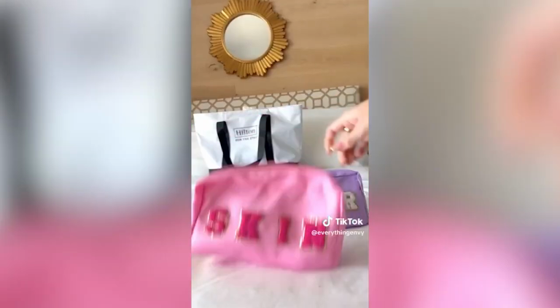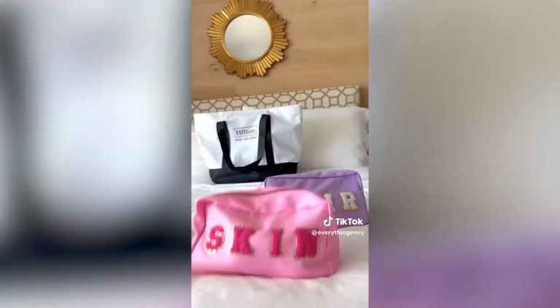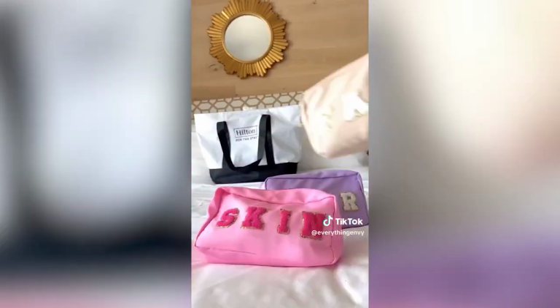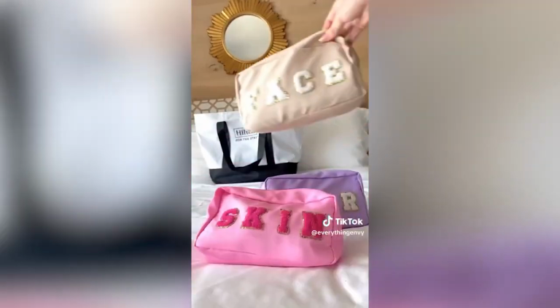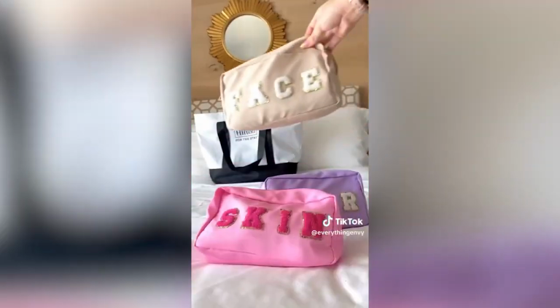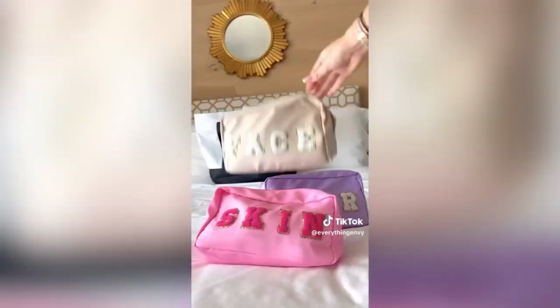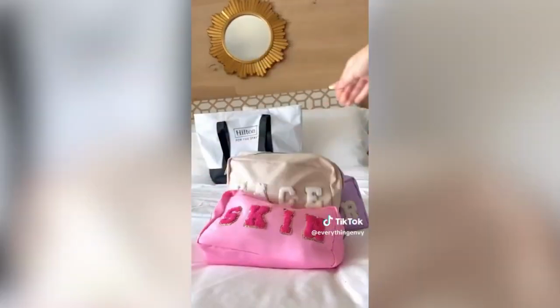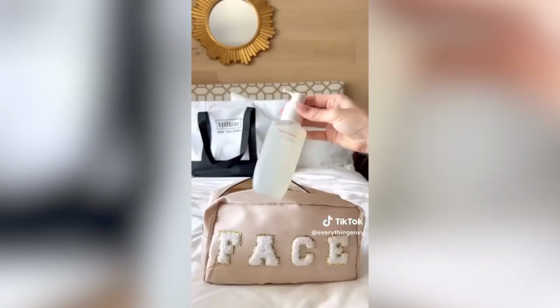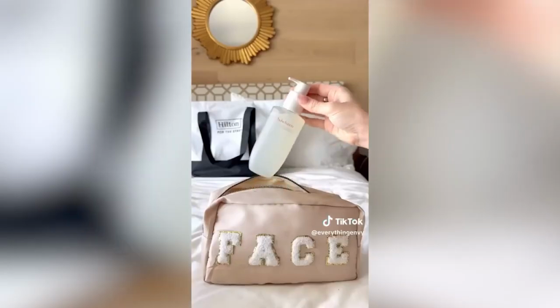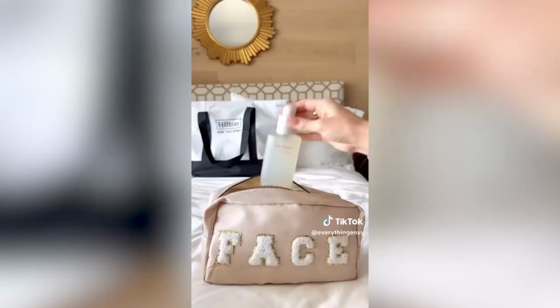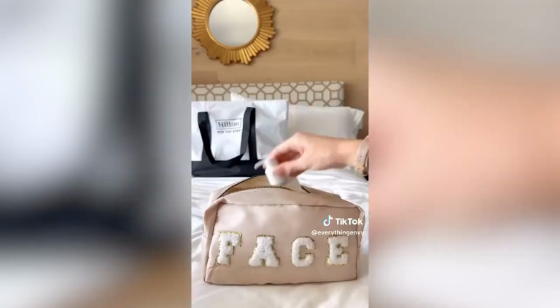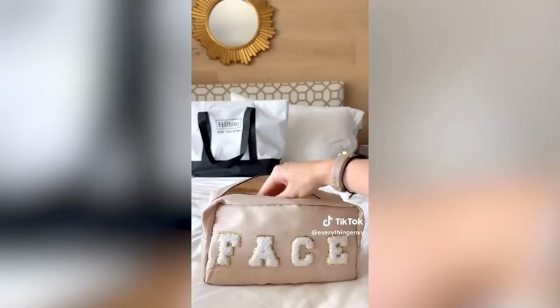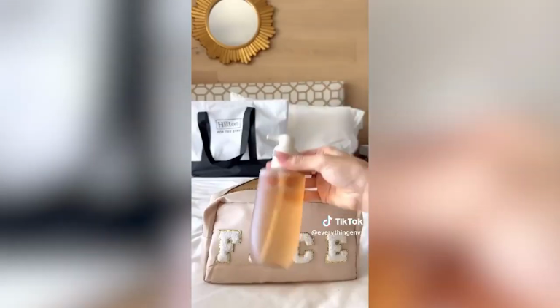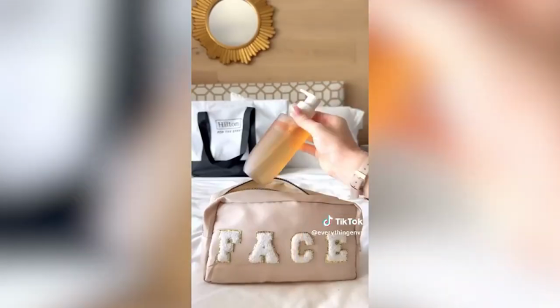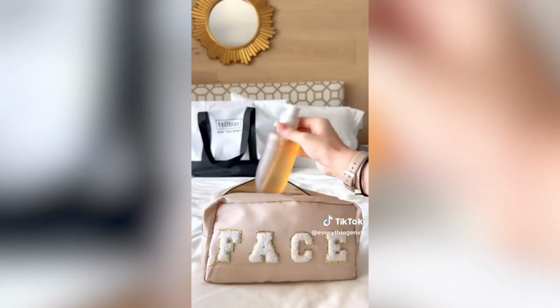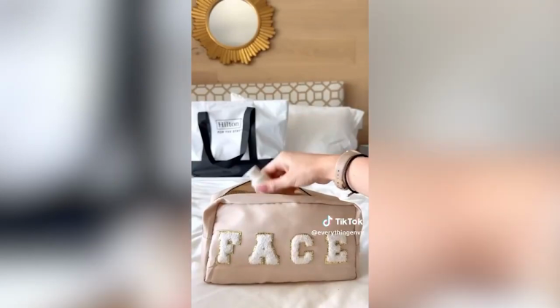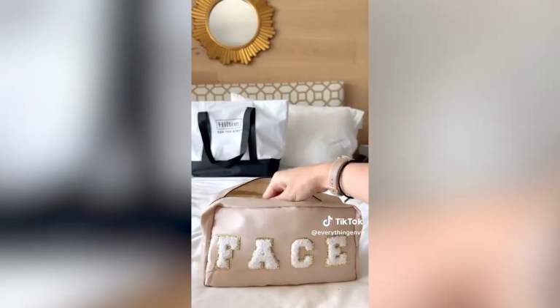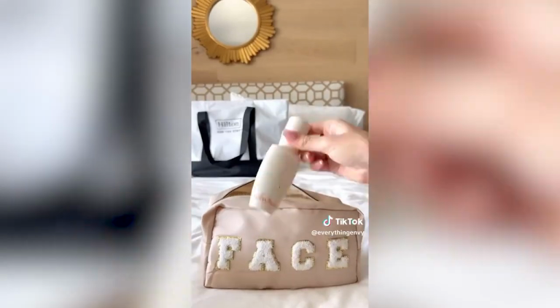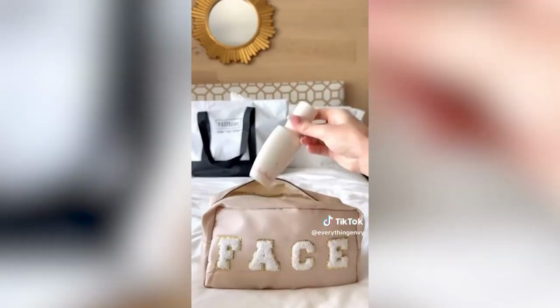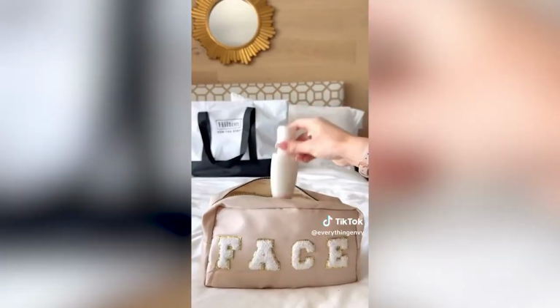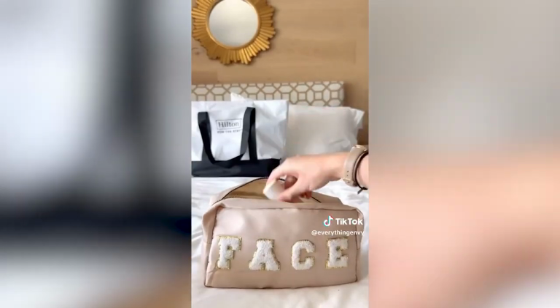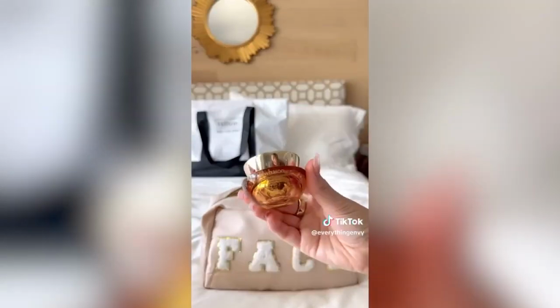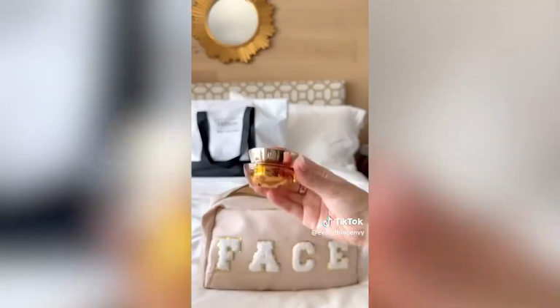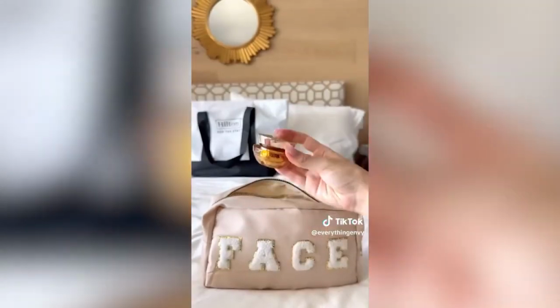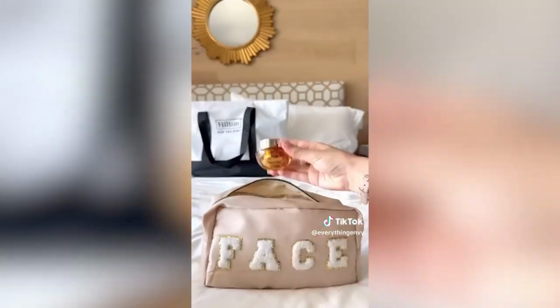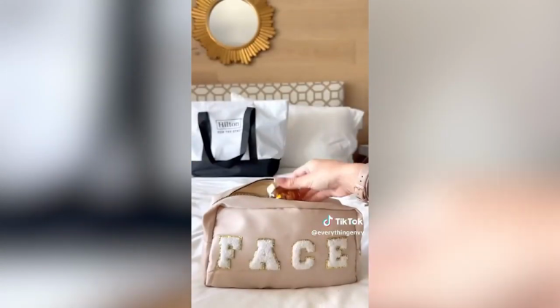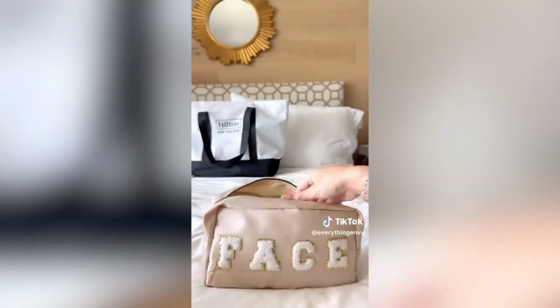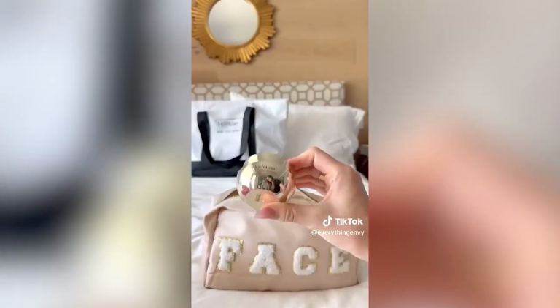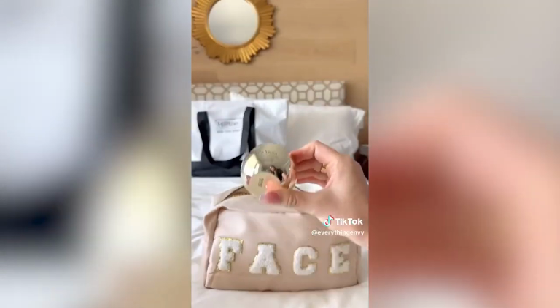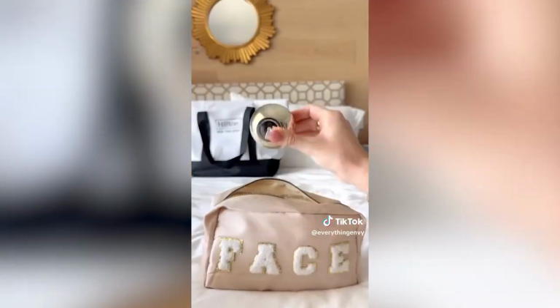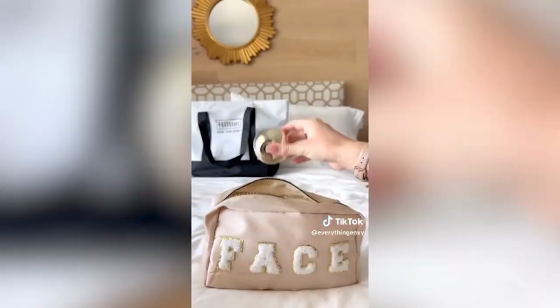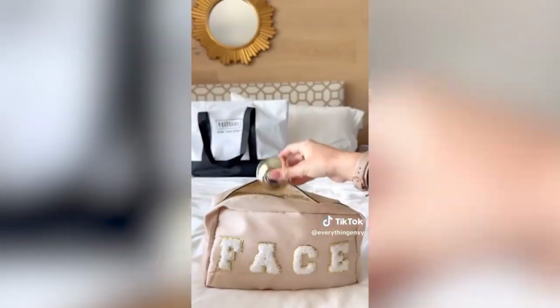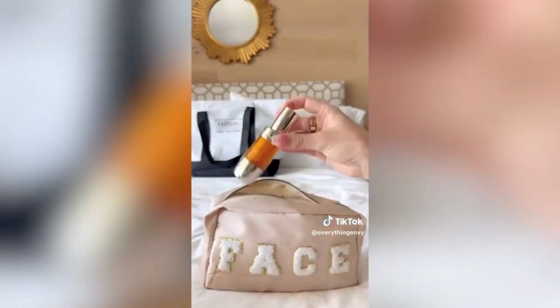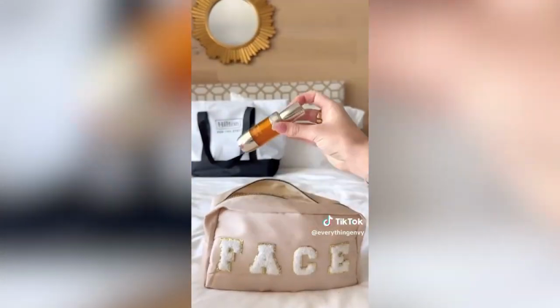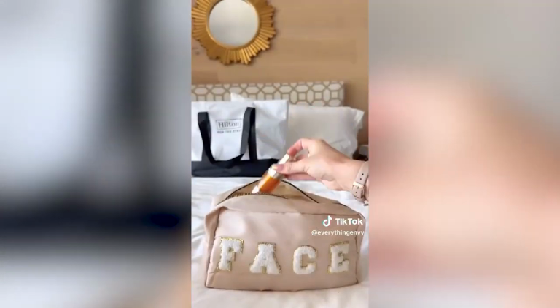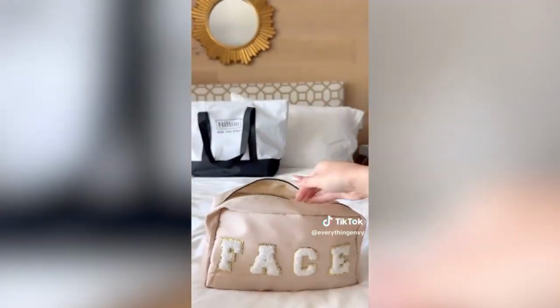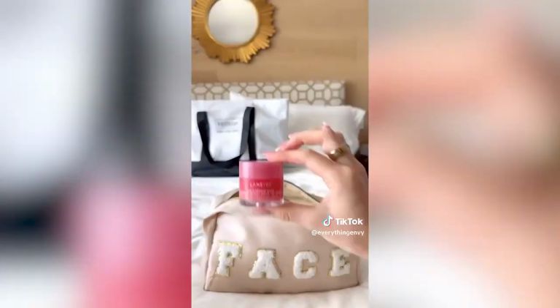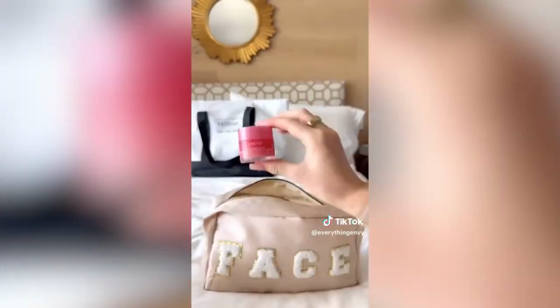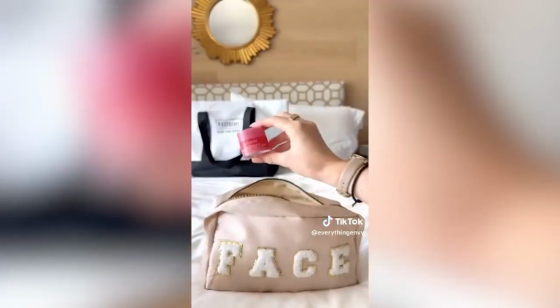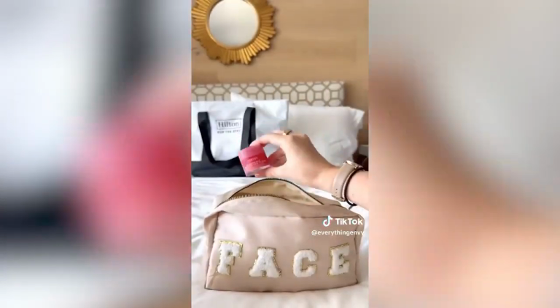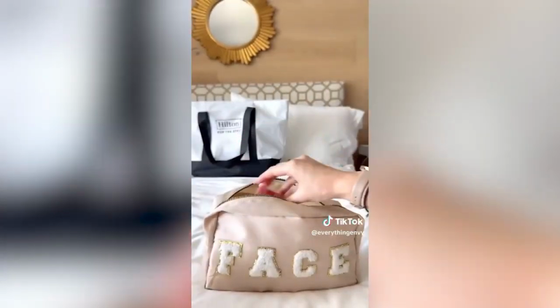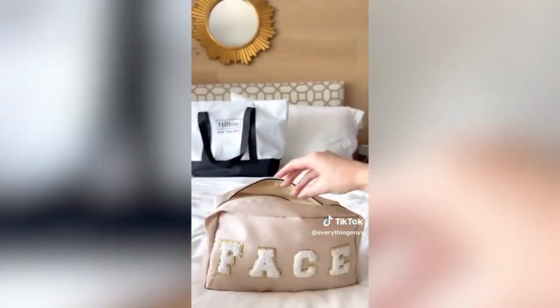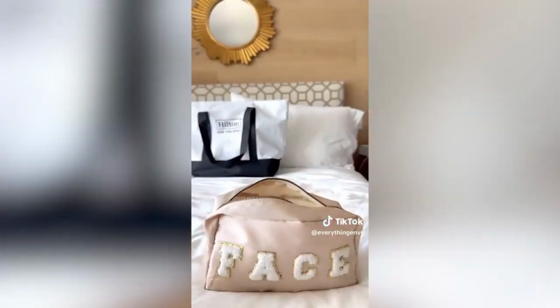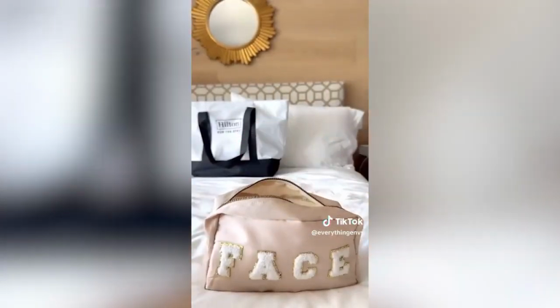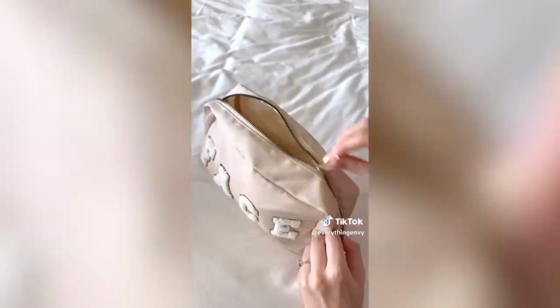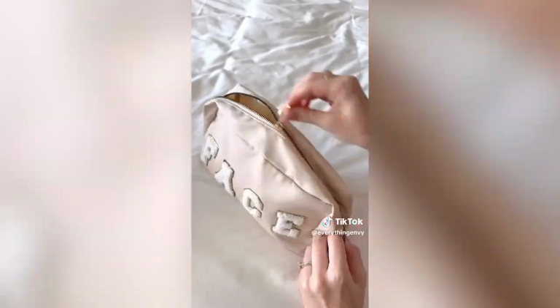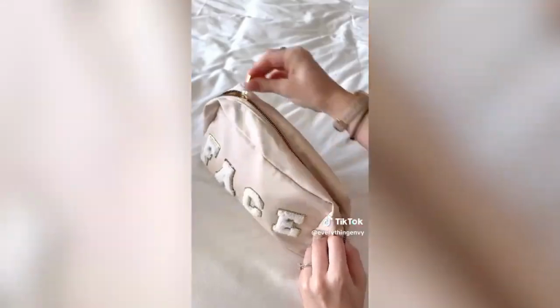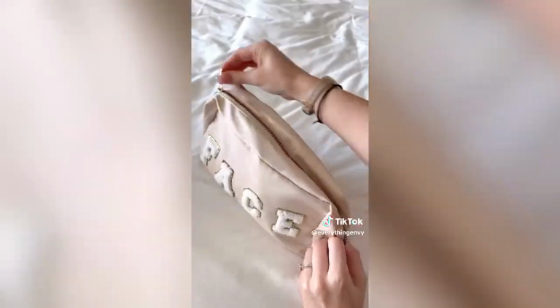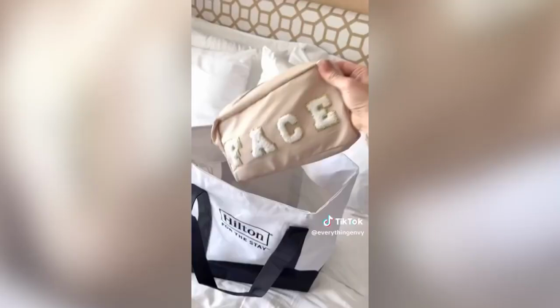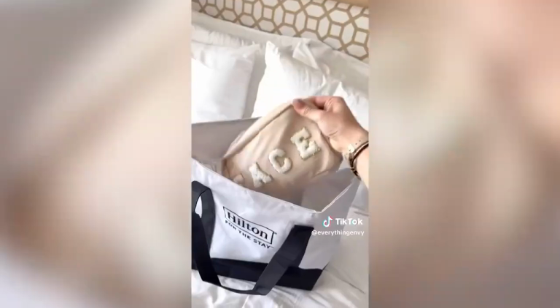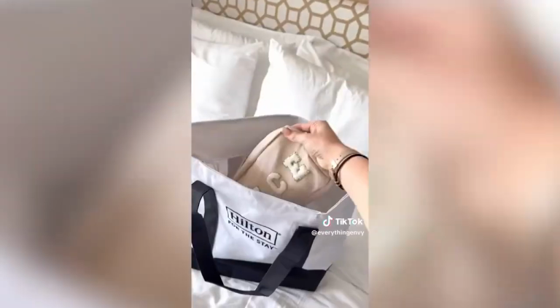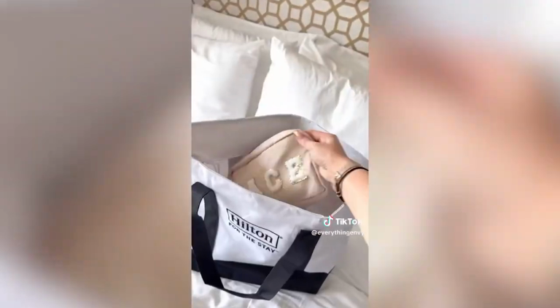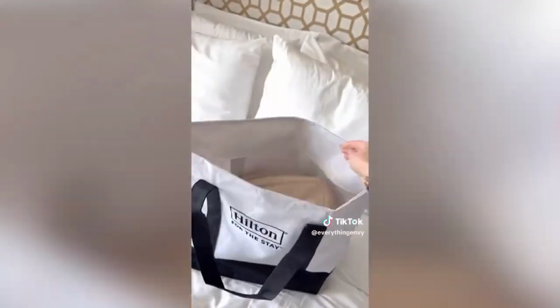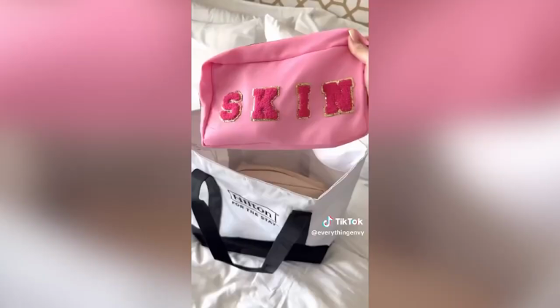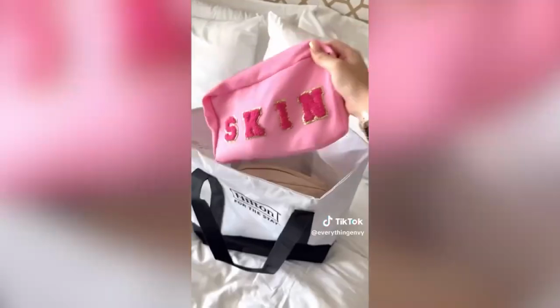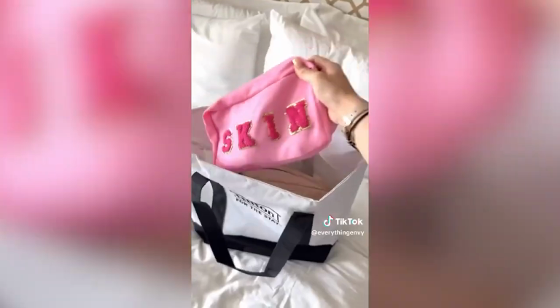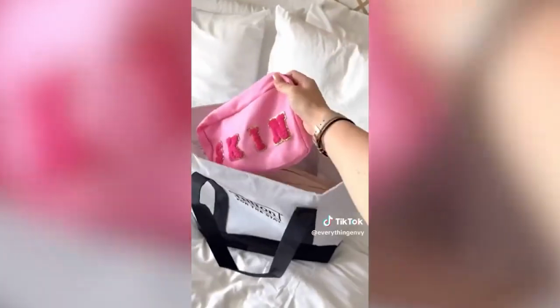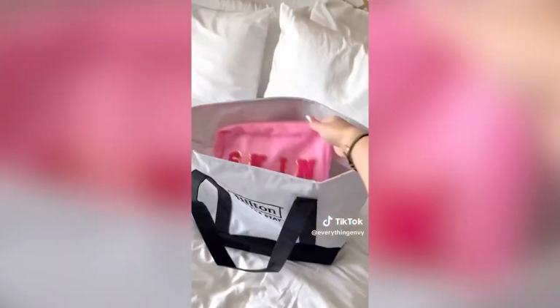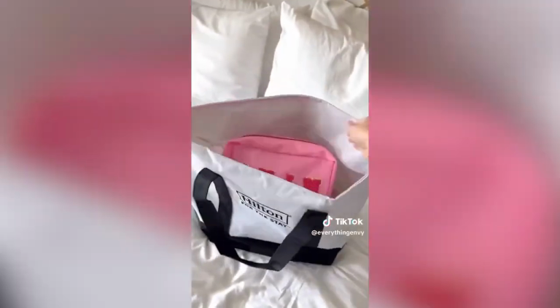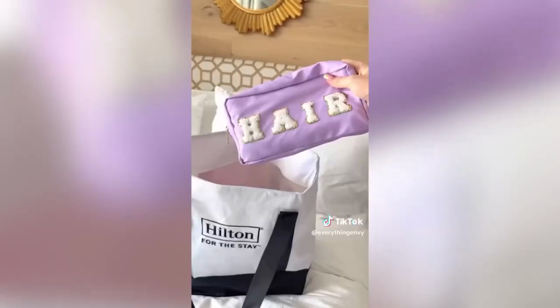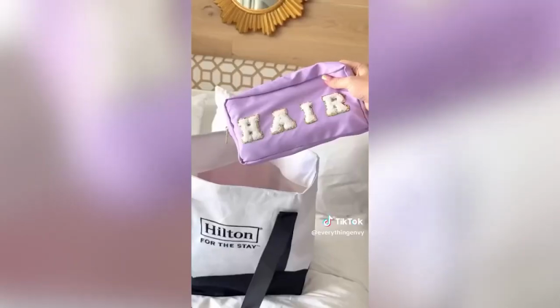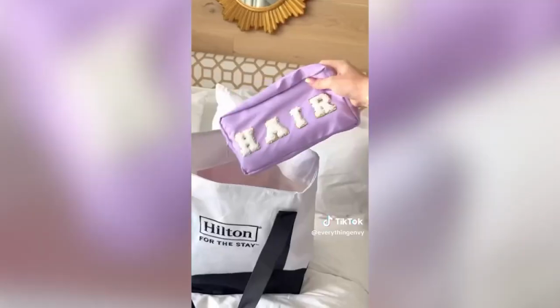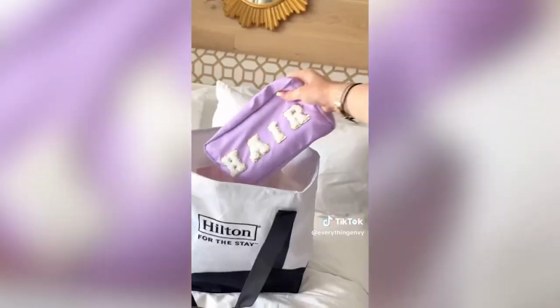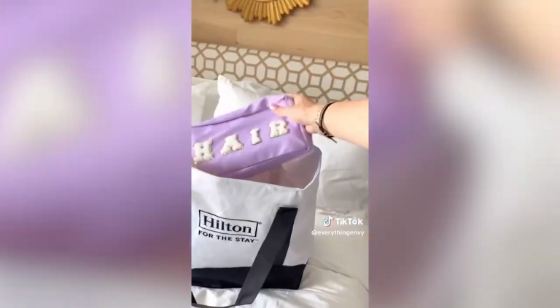These cosmetic bags come in a pack of four, have a large capacity, are waterproof, and are labeled to hold all of your beauty supplies.